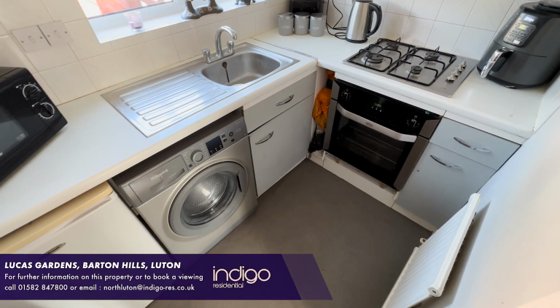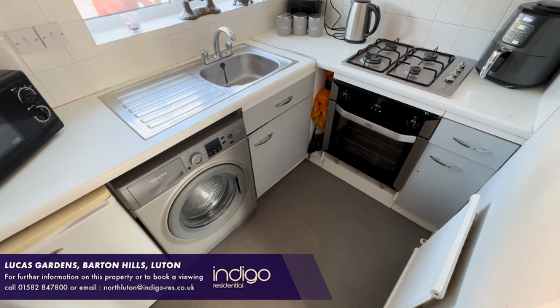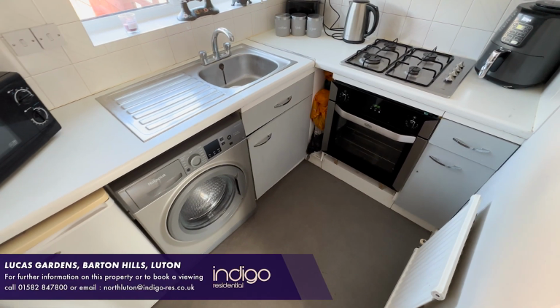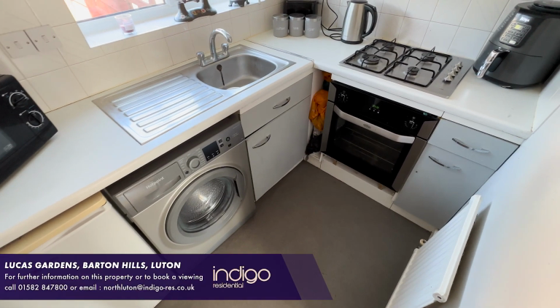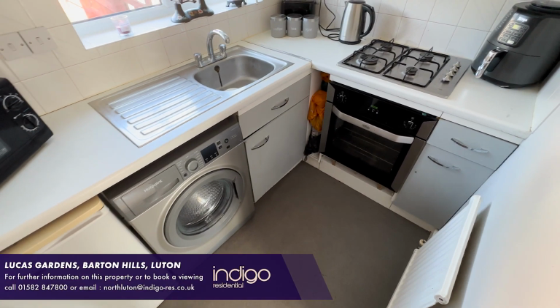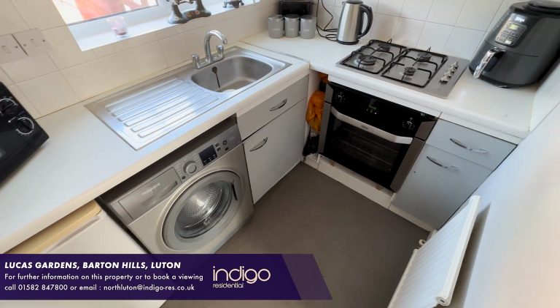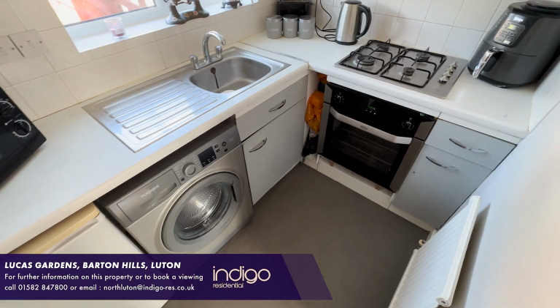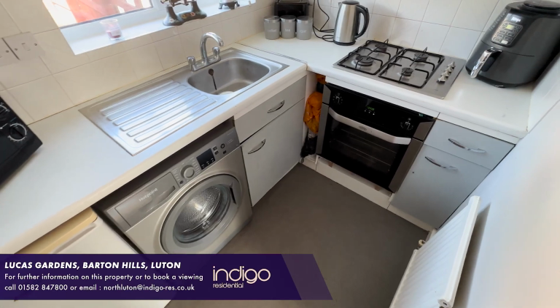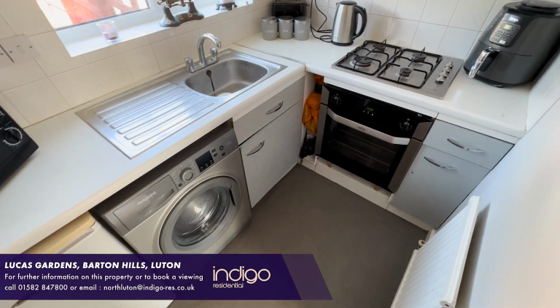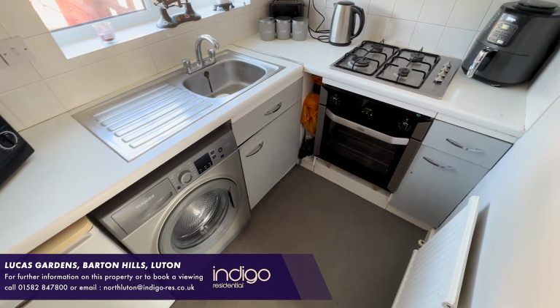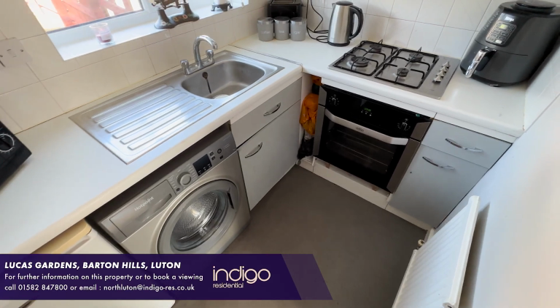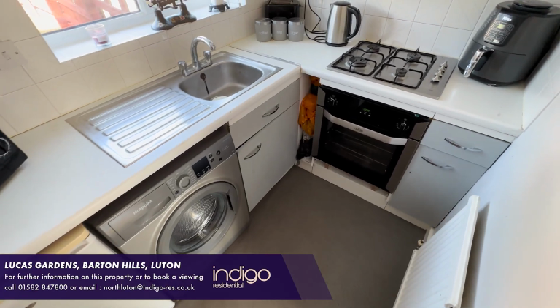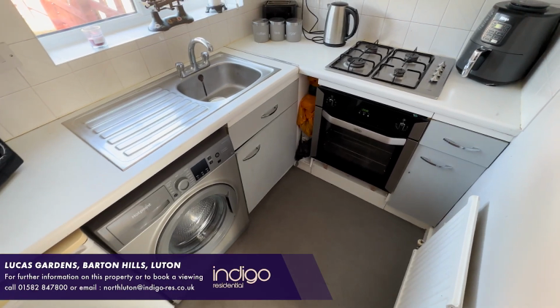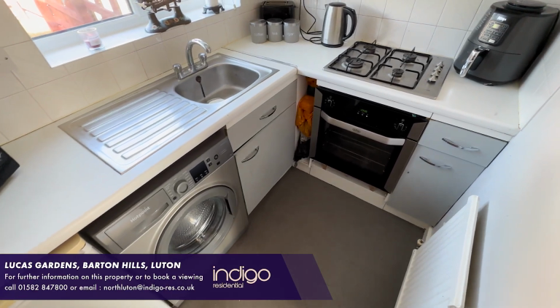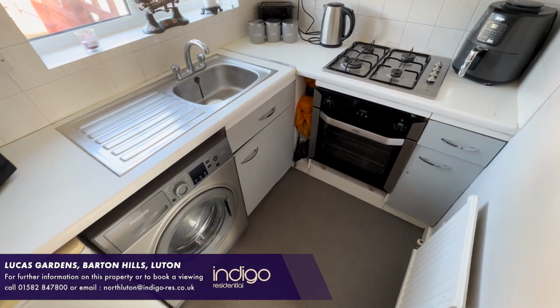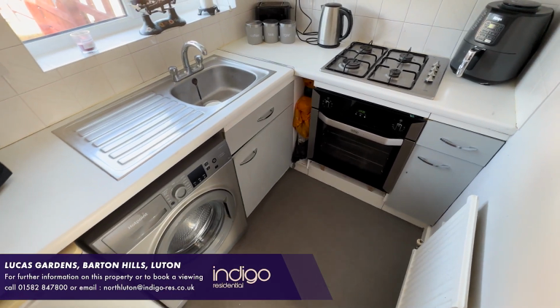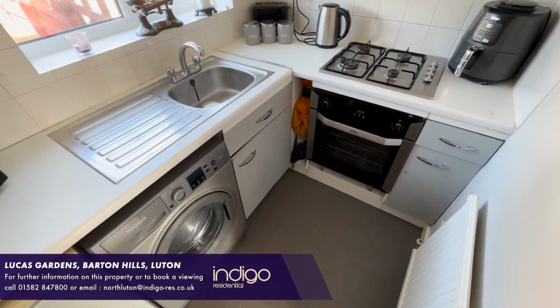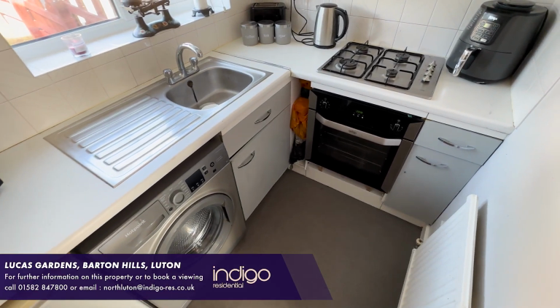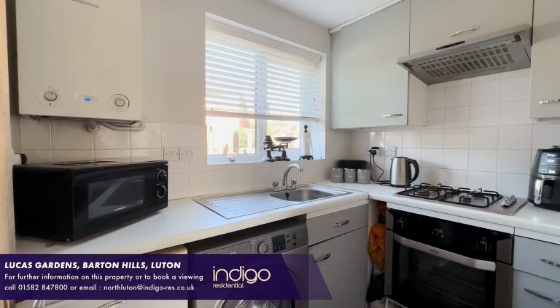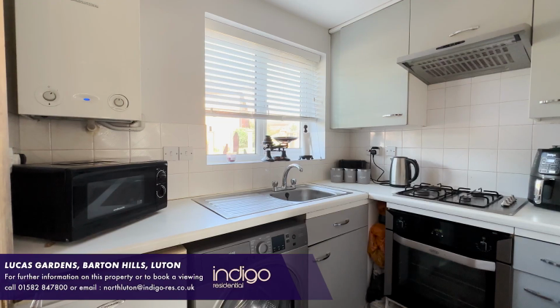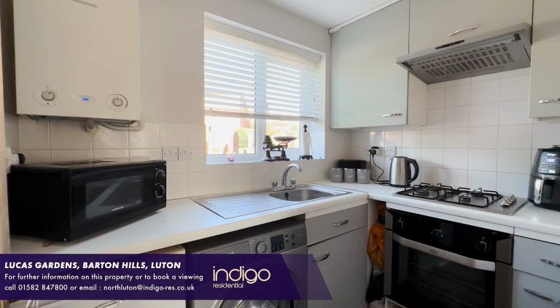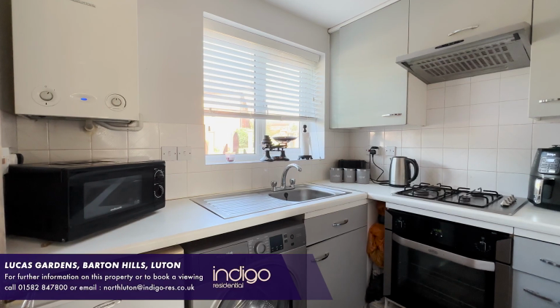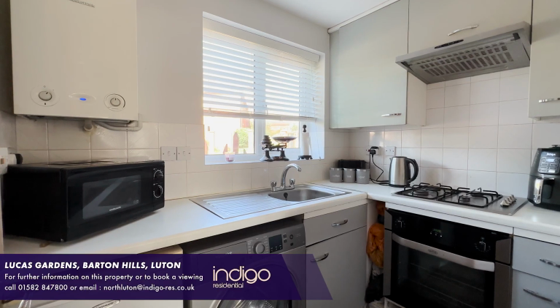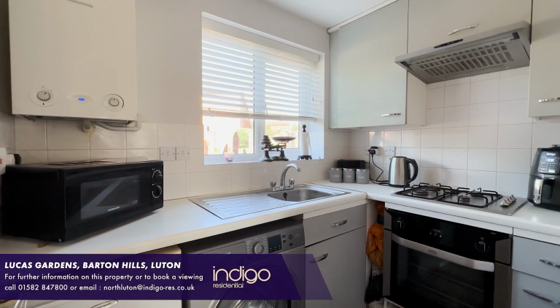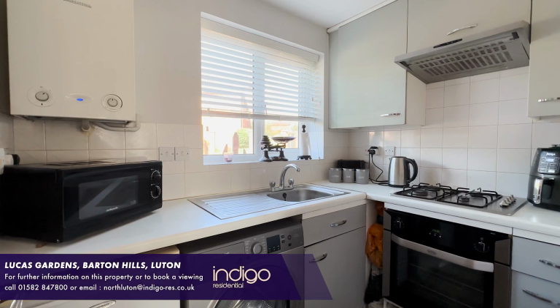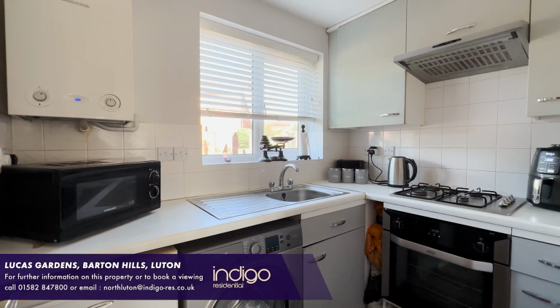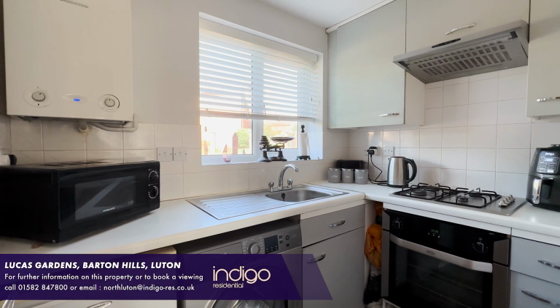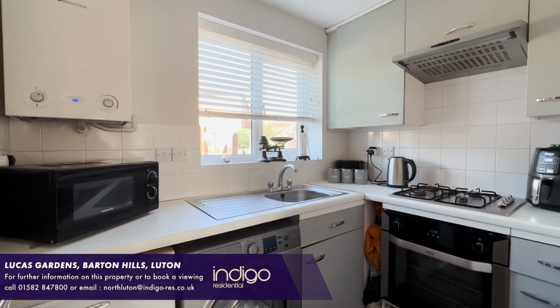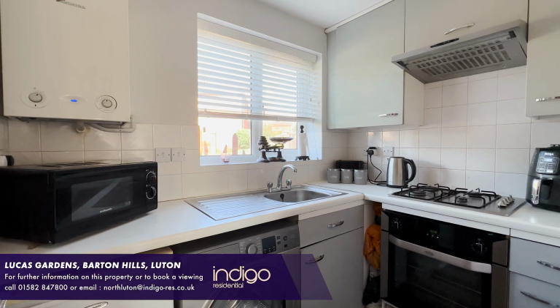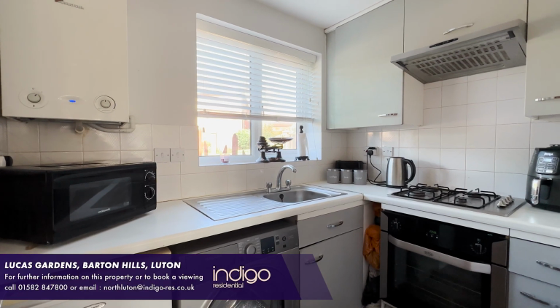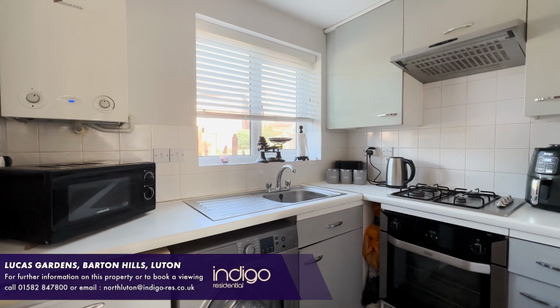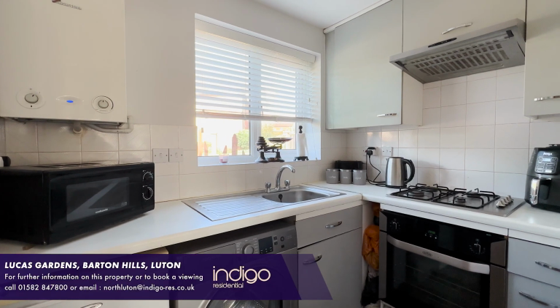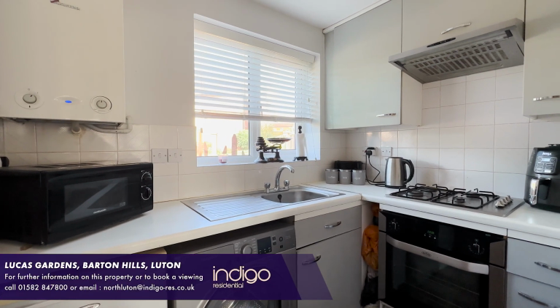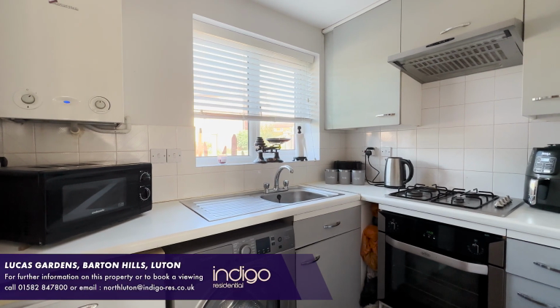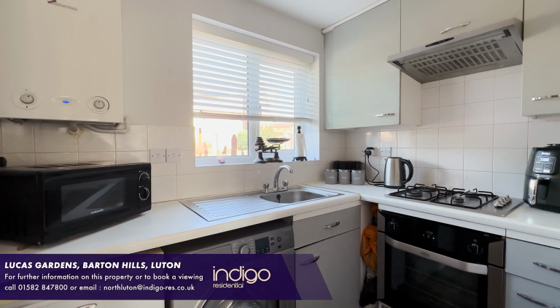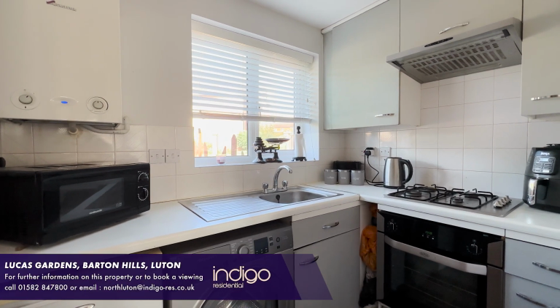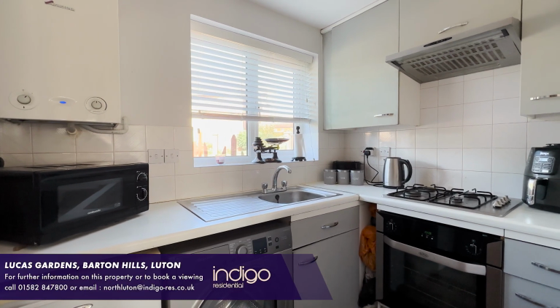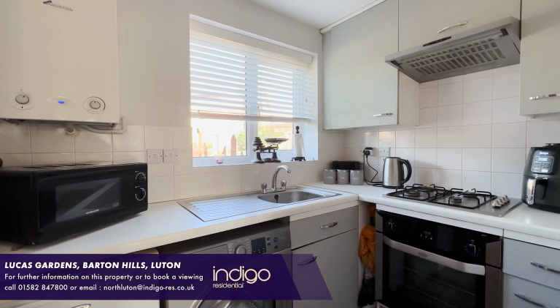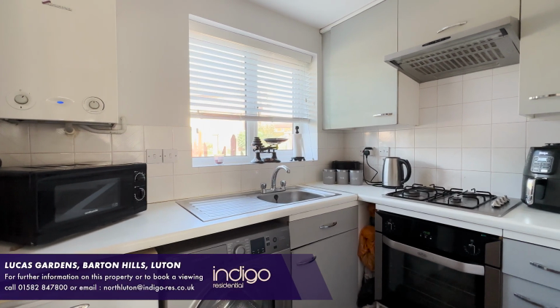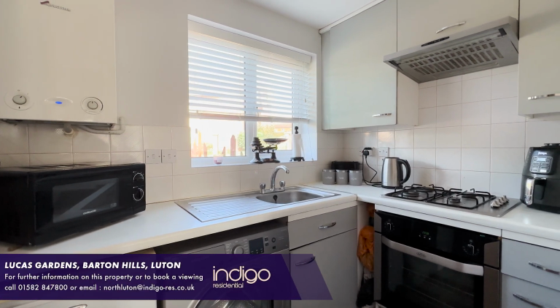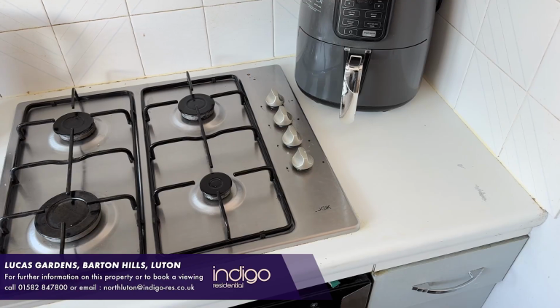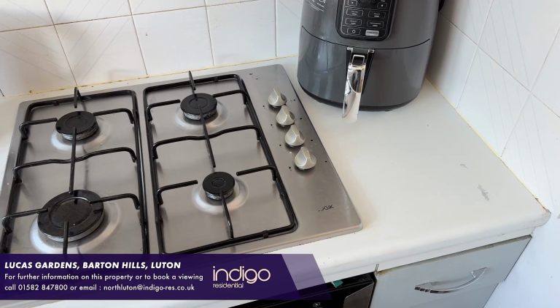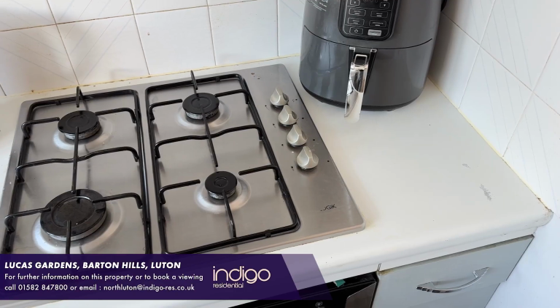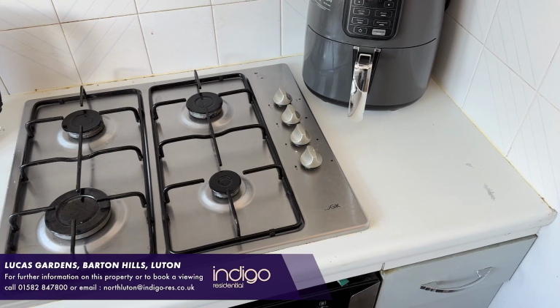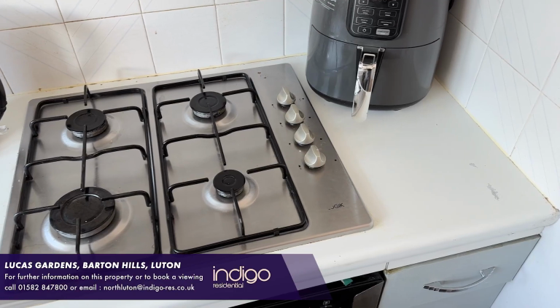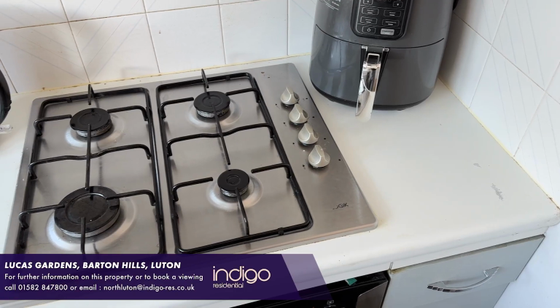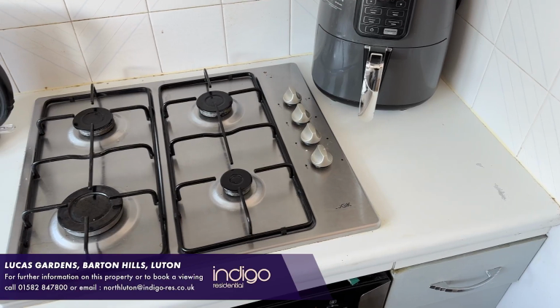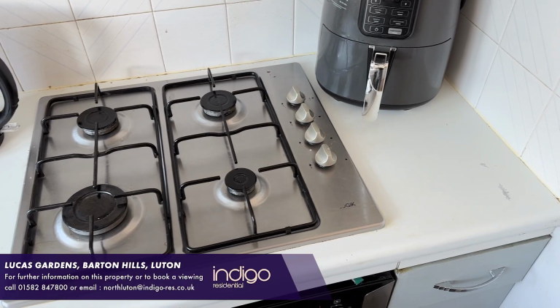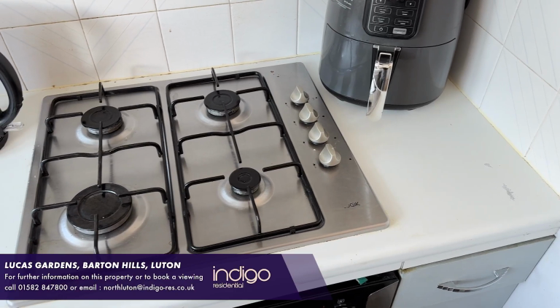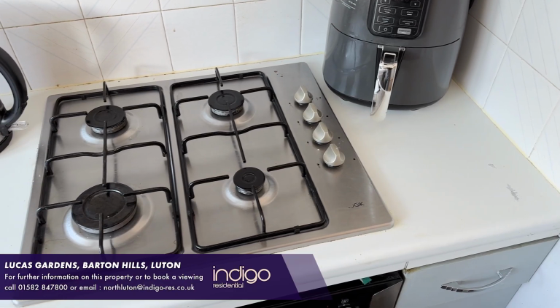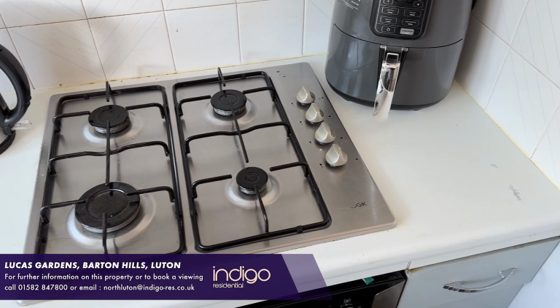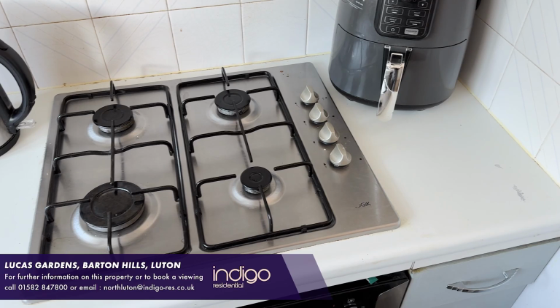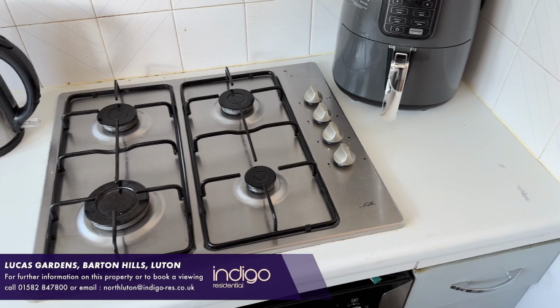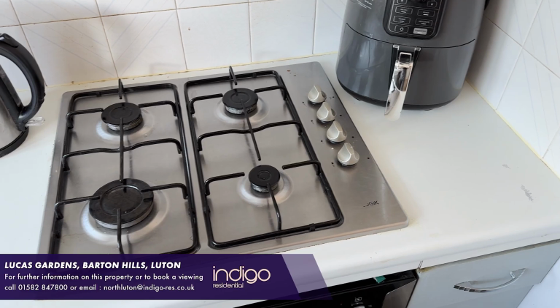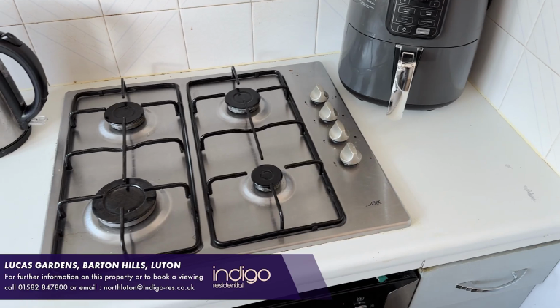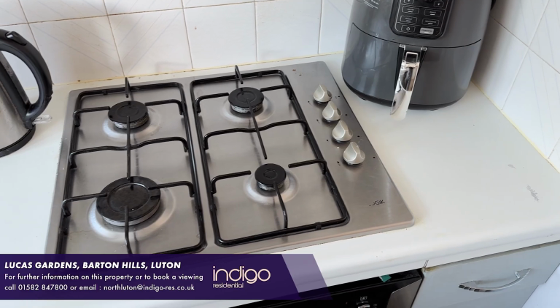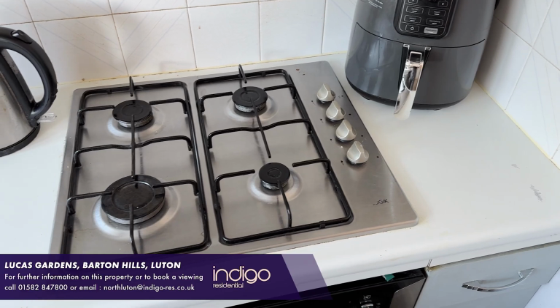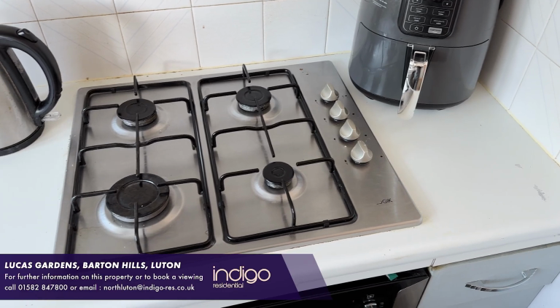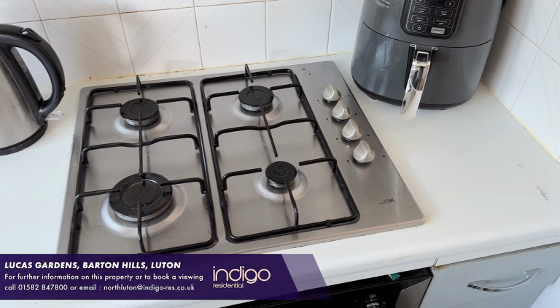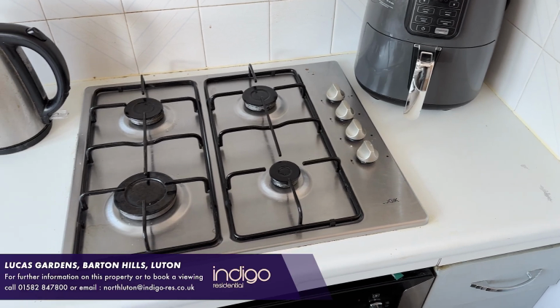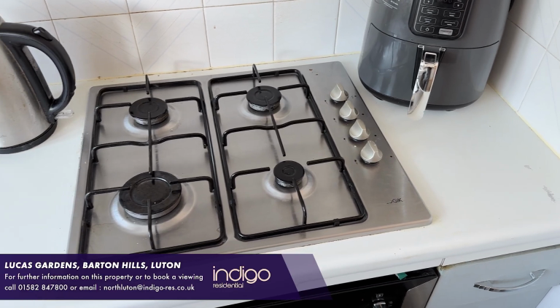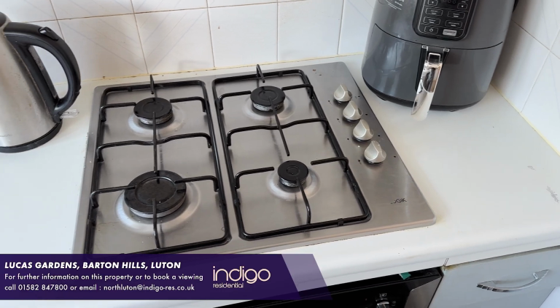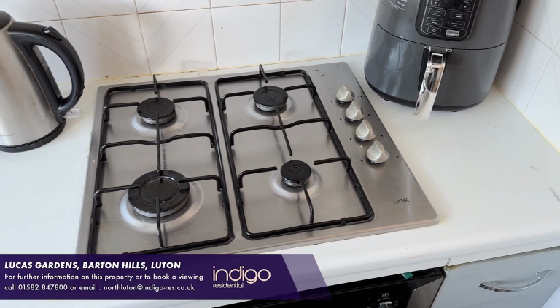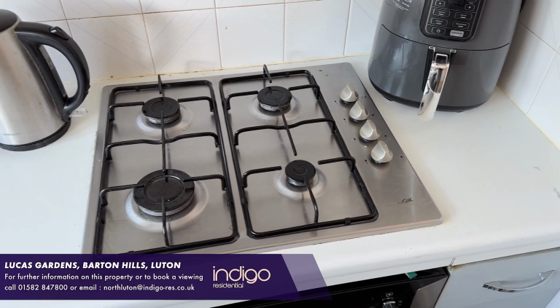The kitchen benefits from a range of wall and base units, an inset sink unit, built-in oven, hob and extractor, and space for all appliances.